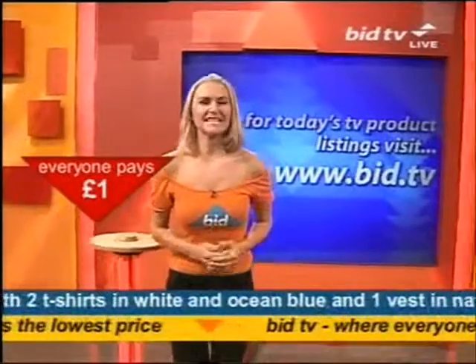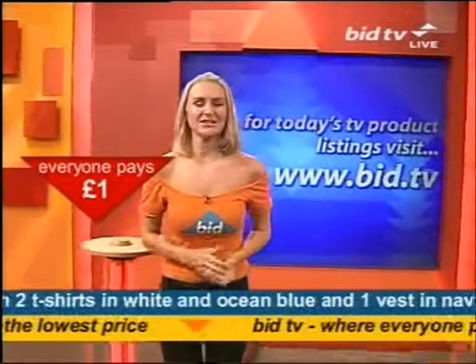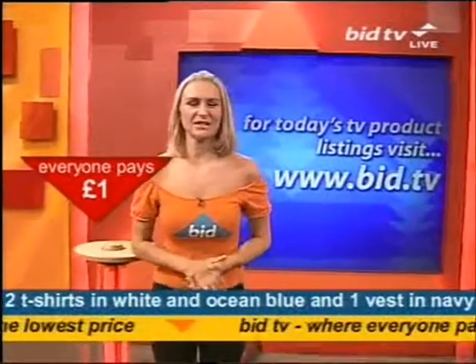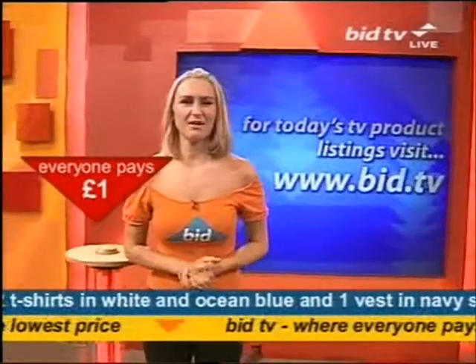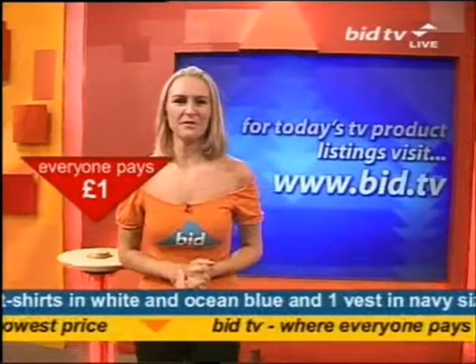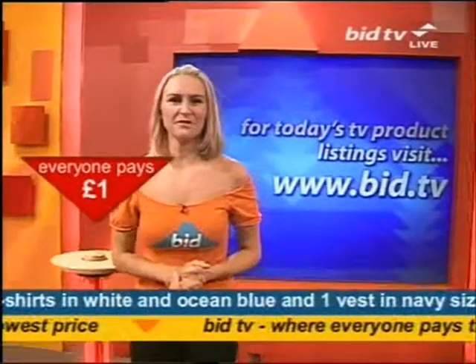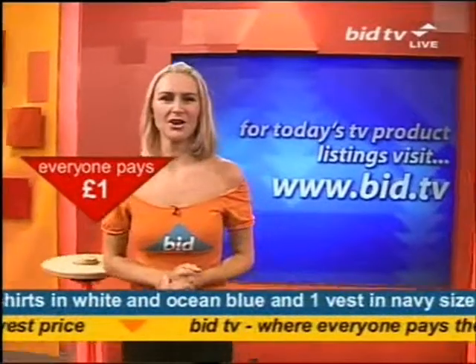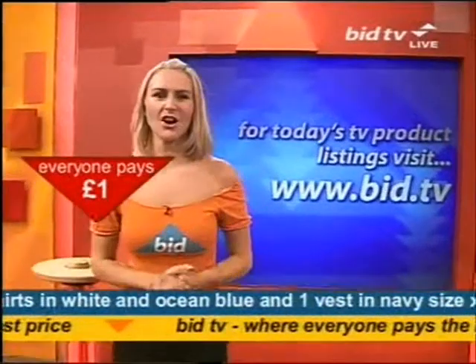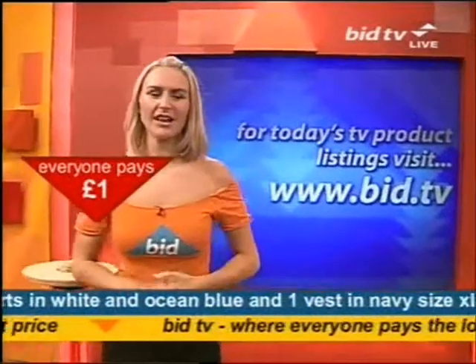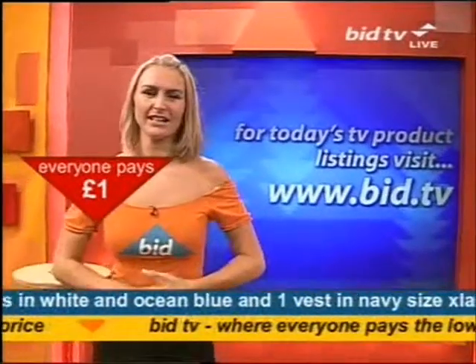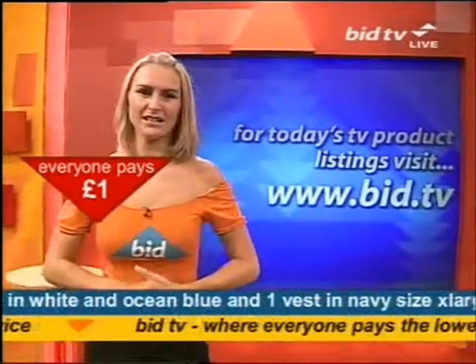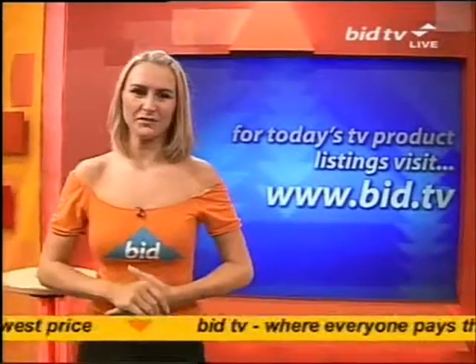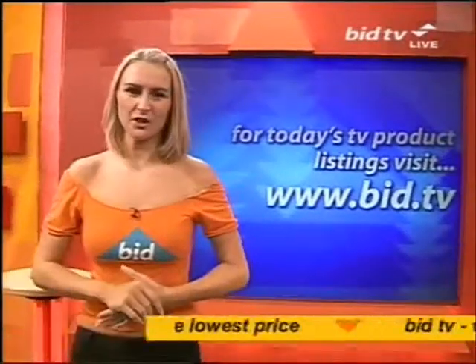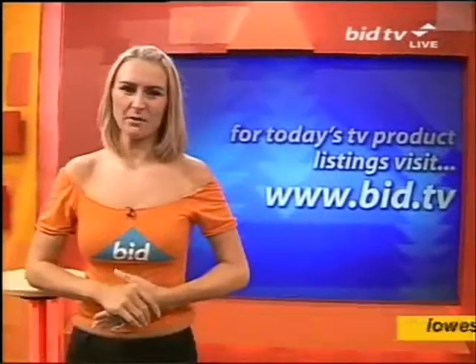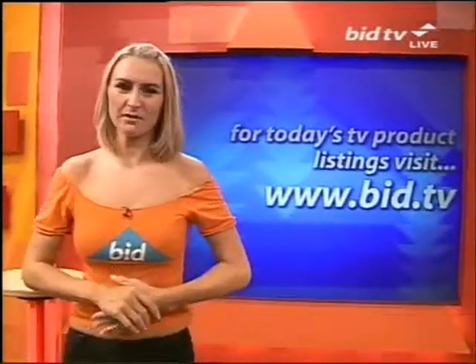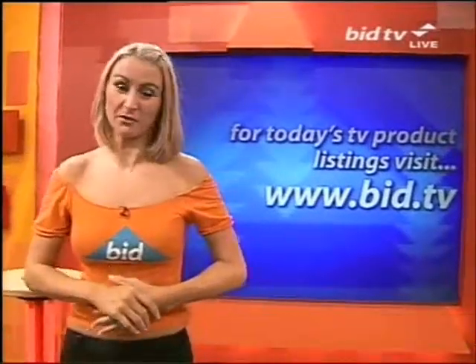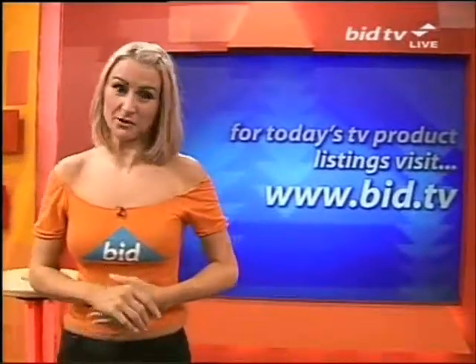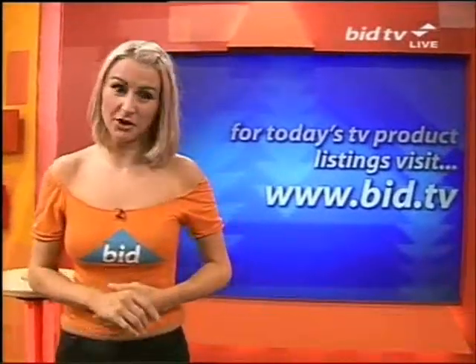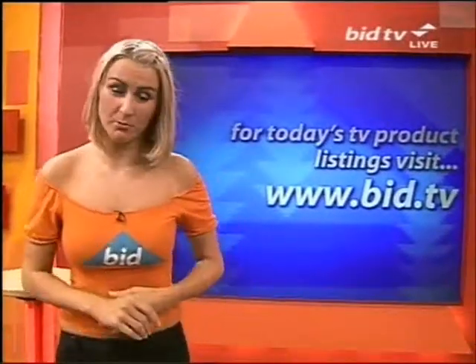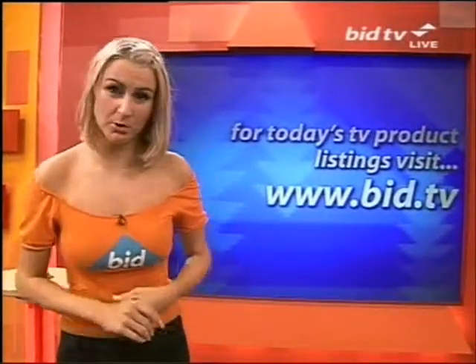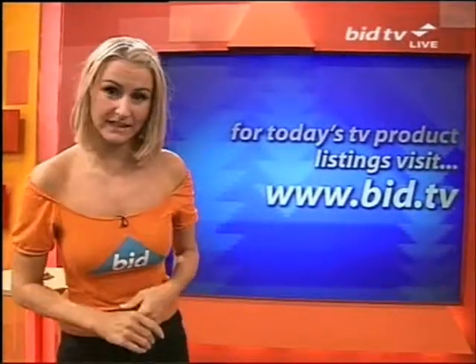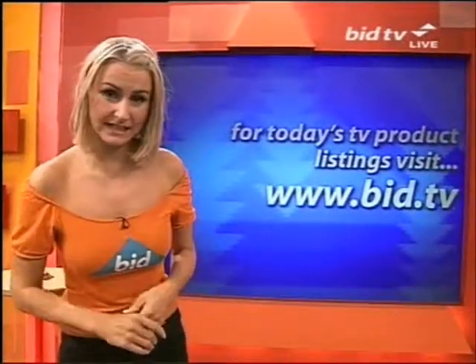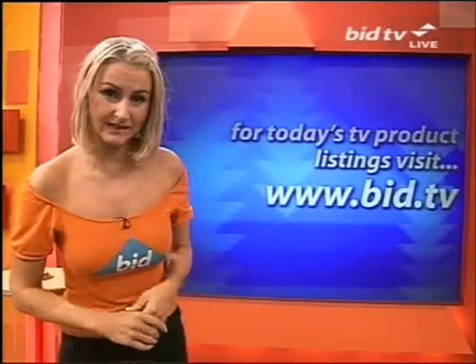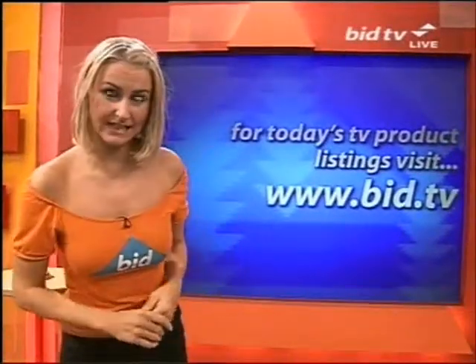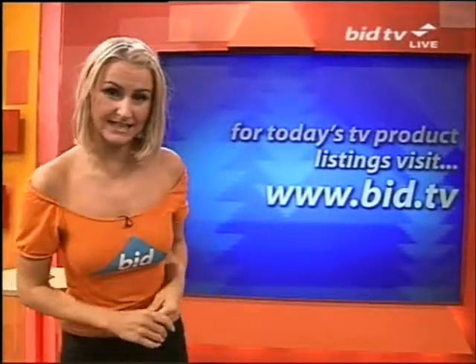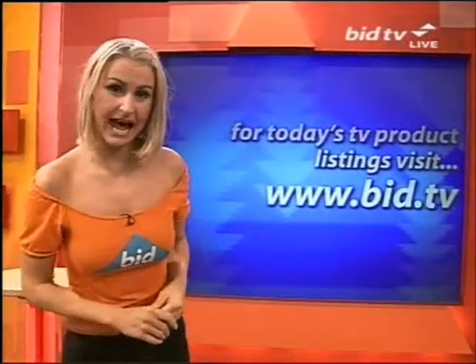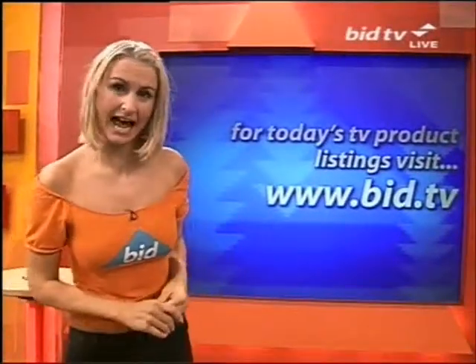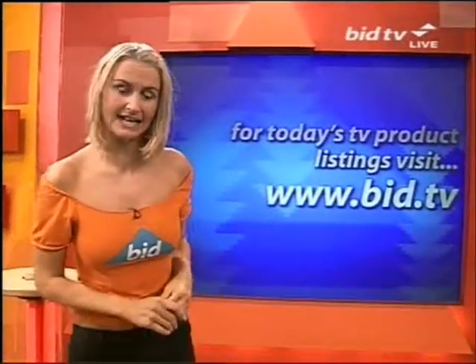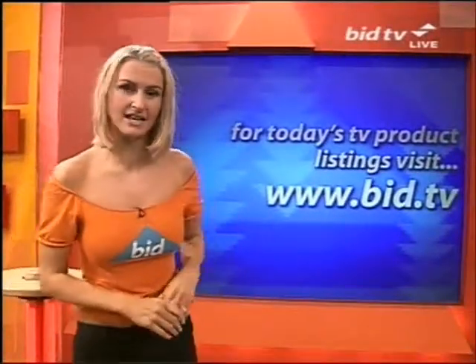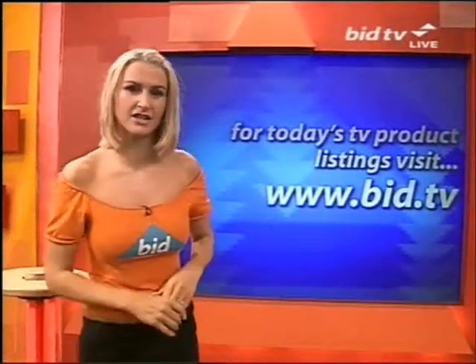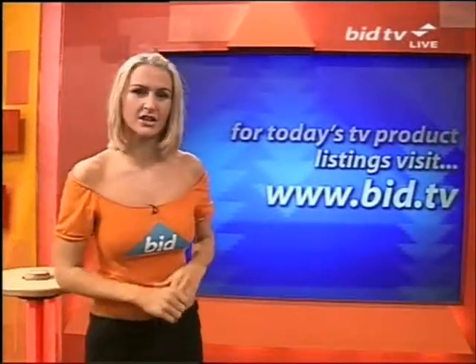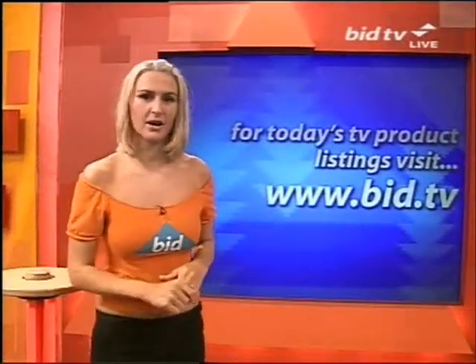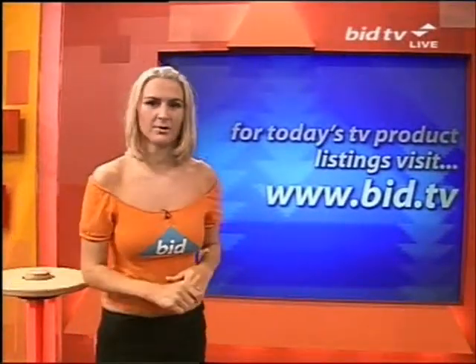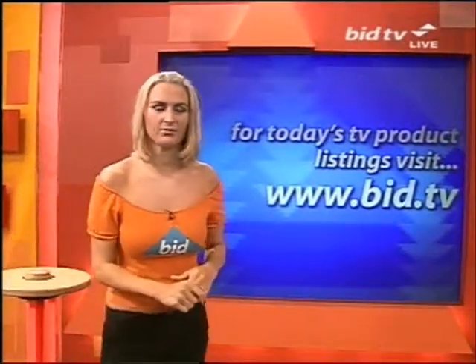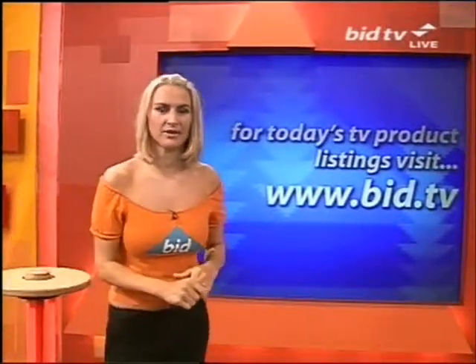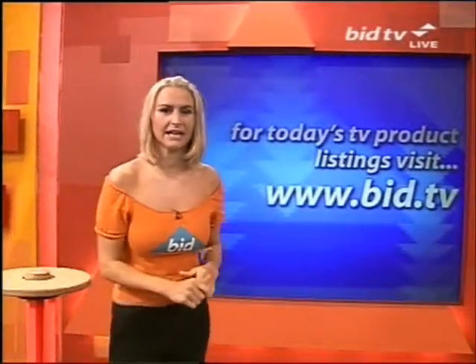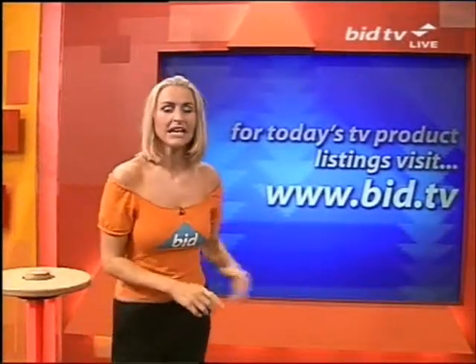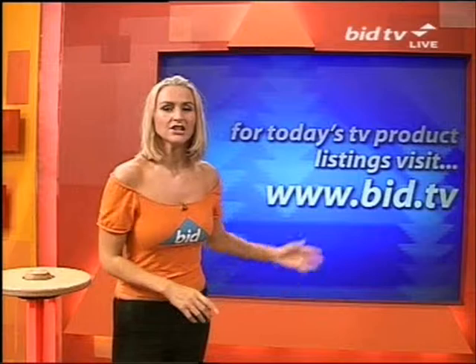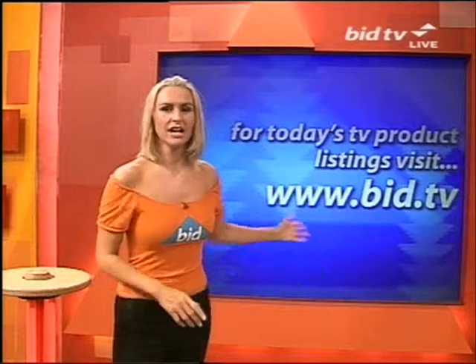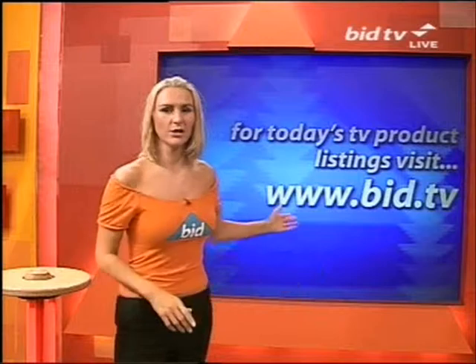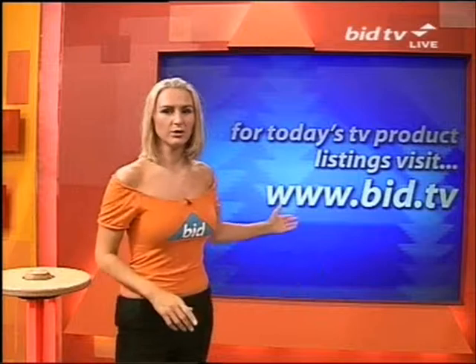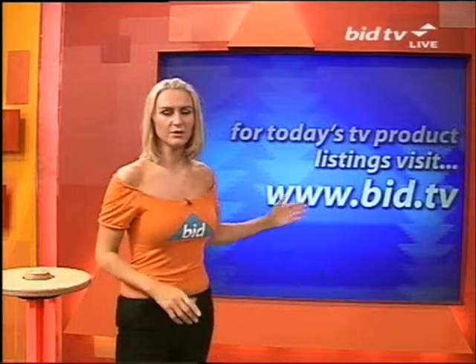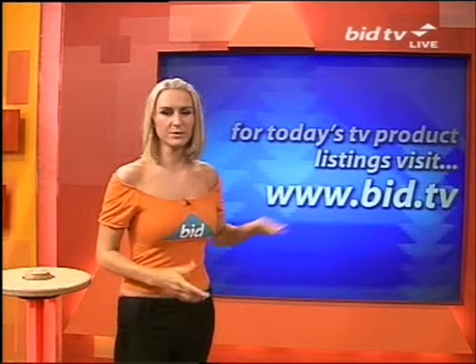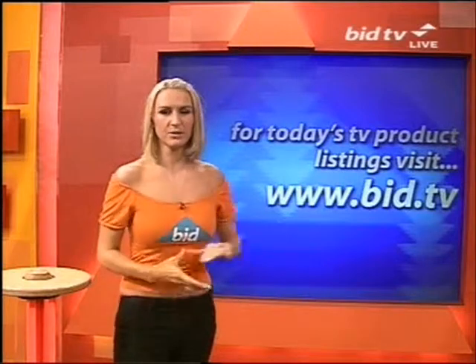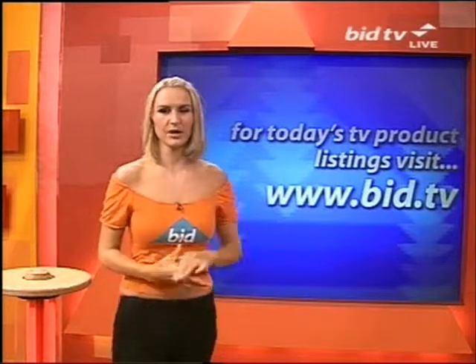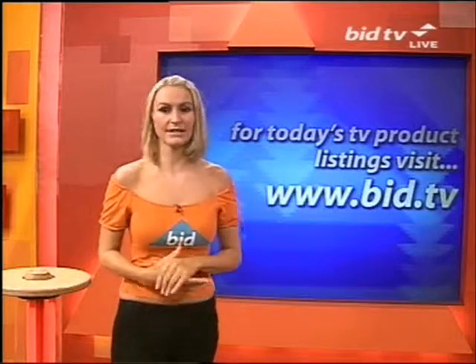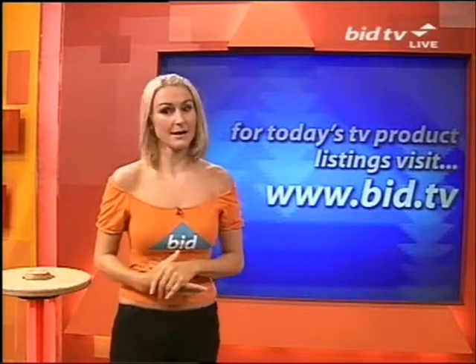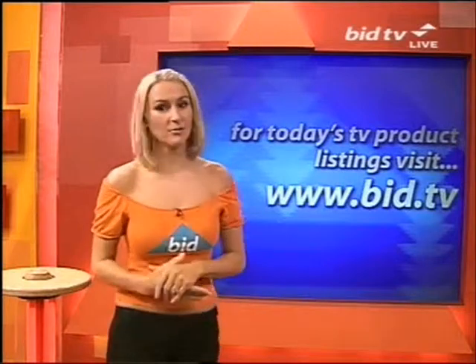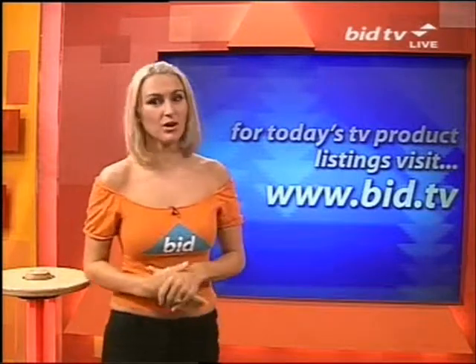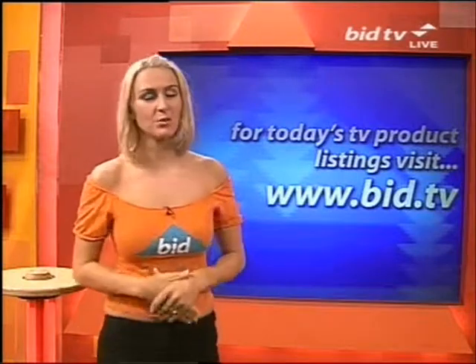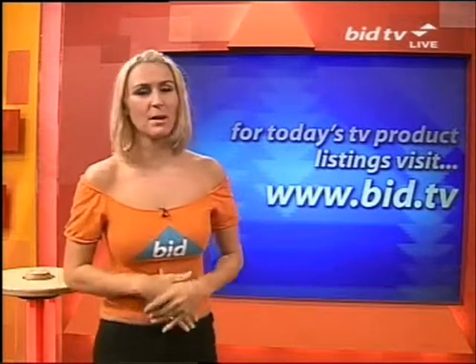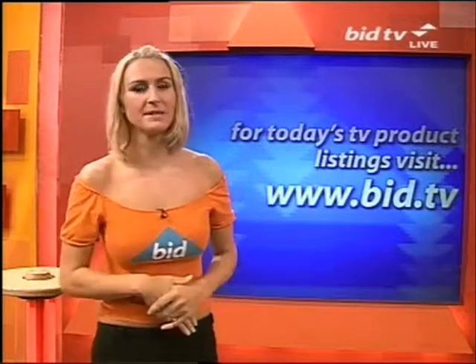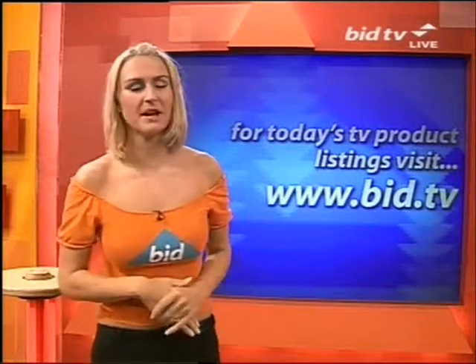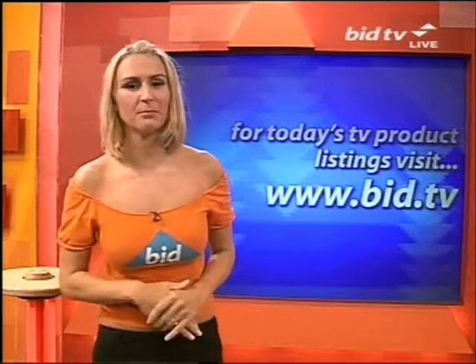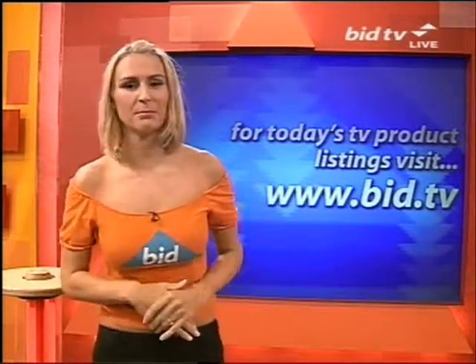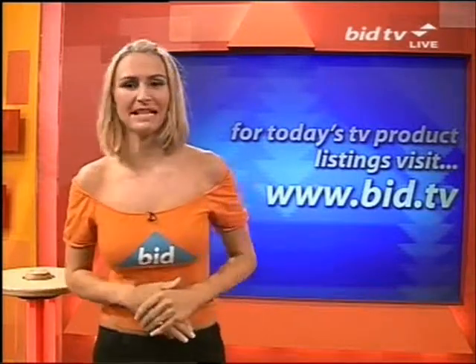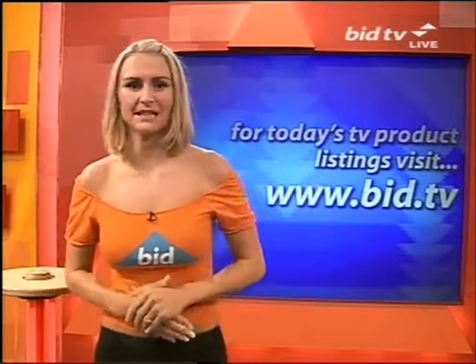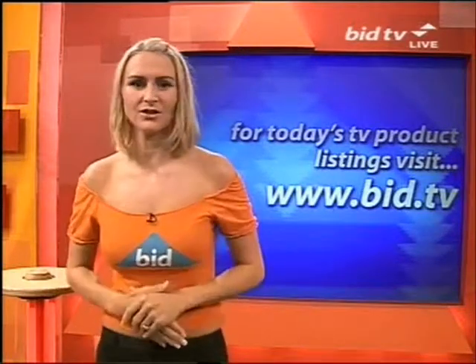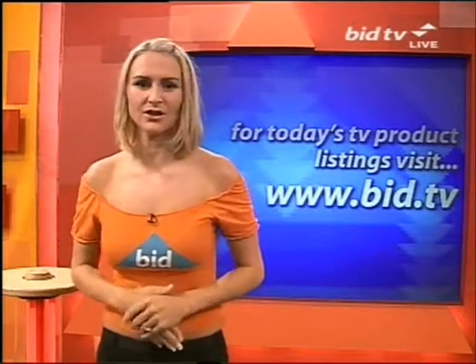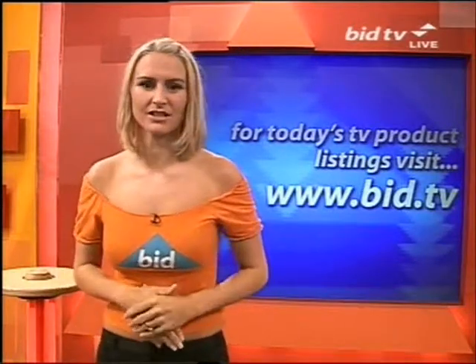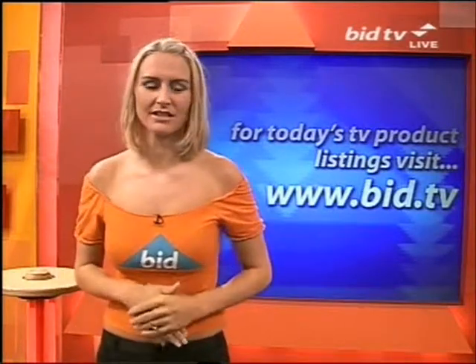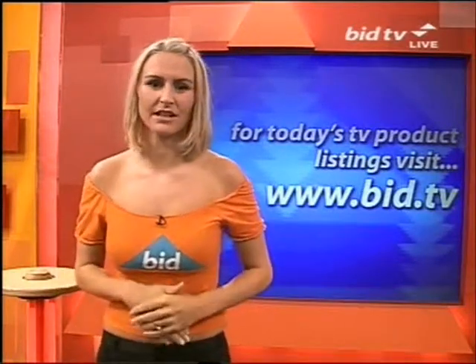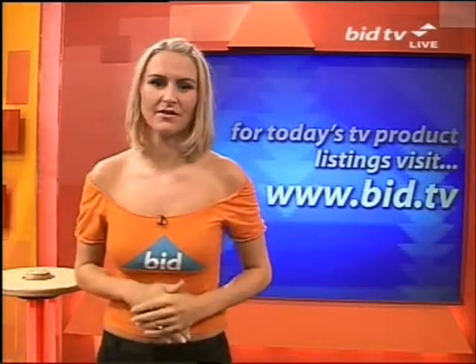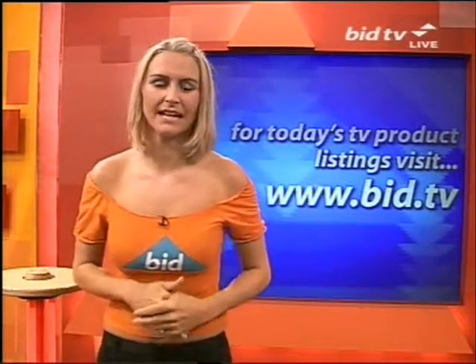Still to come, we've got cardigans for you. We've also got movie DVDs and a diamond ring. Check all of those products and more on the website, bid.tv.